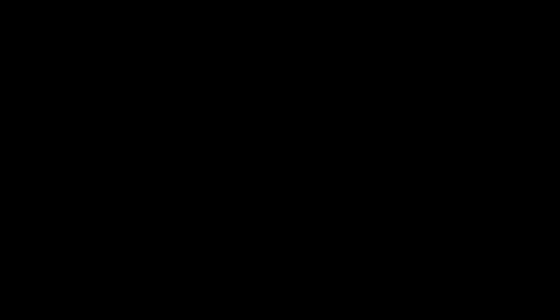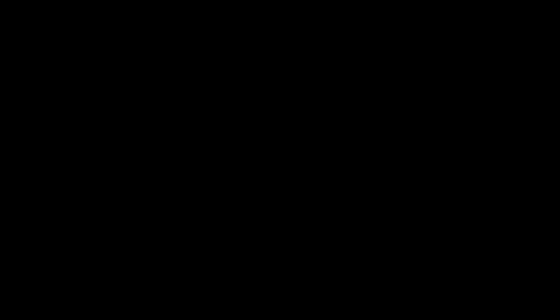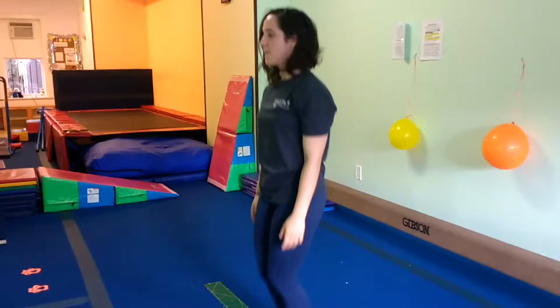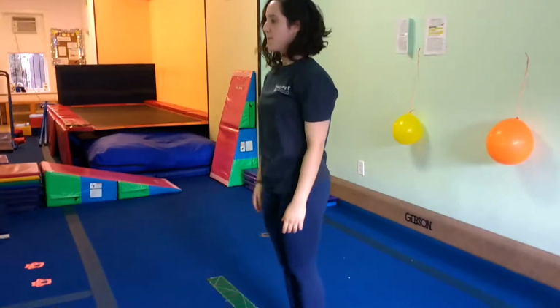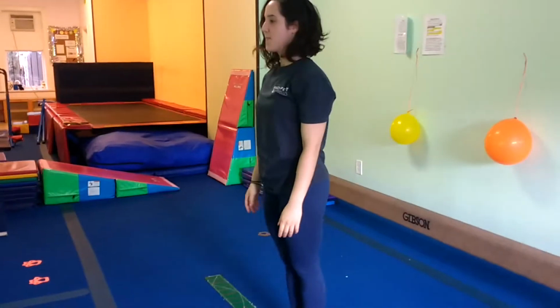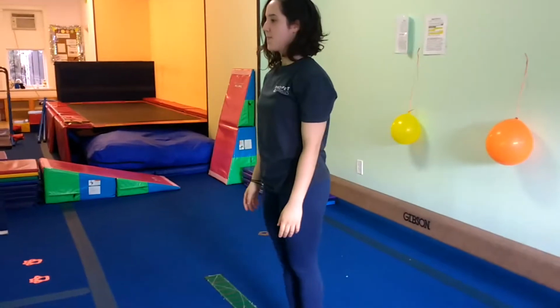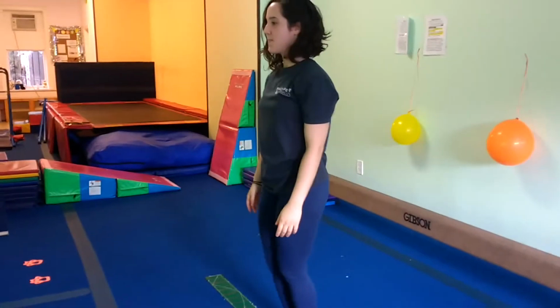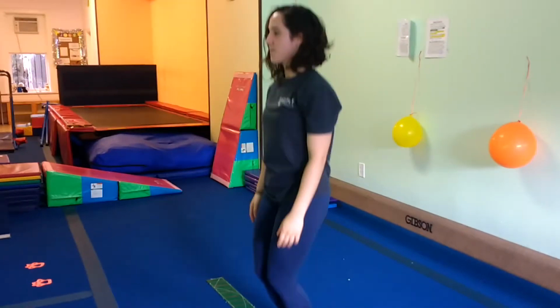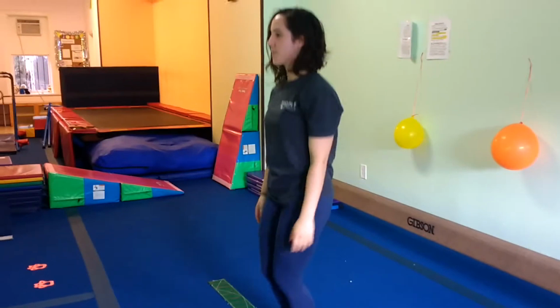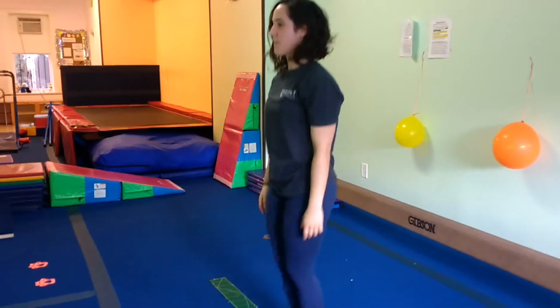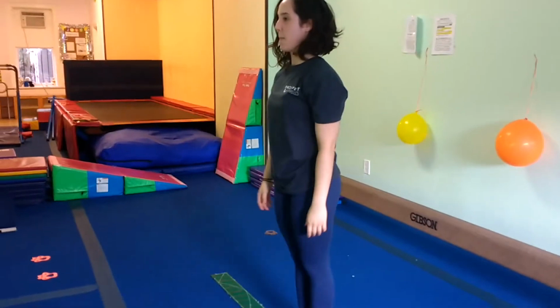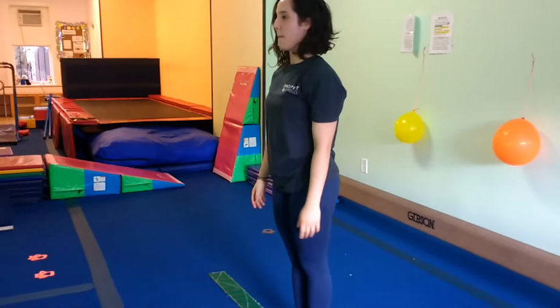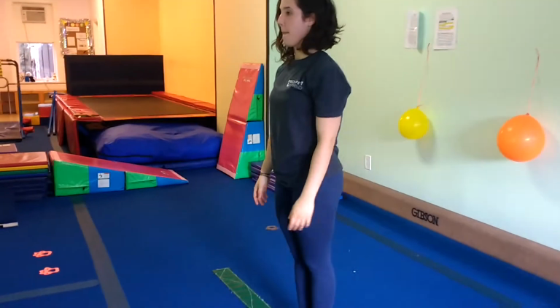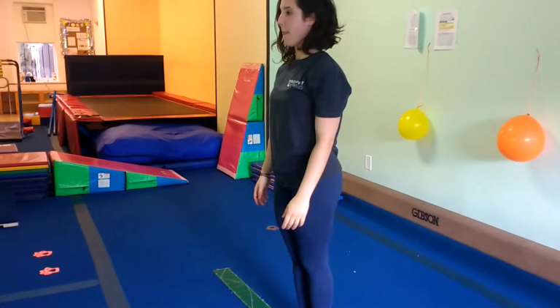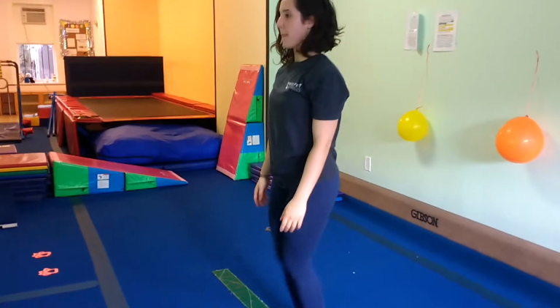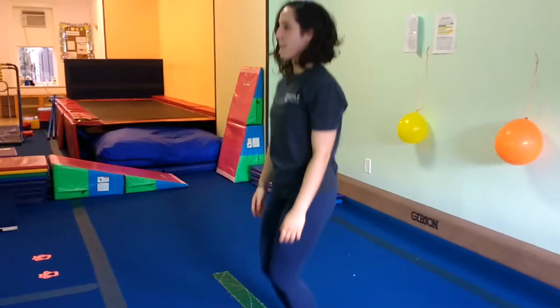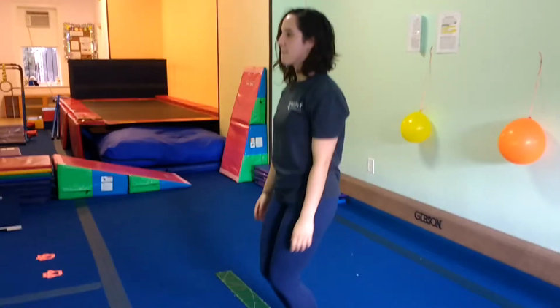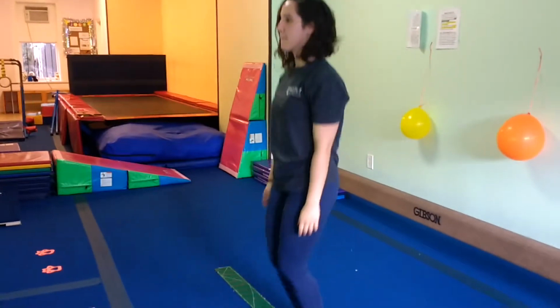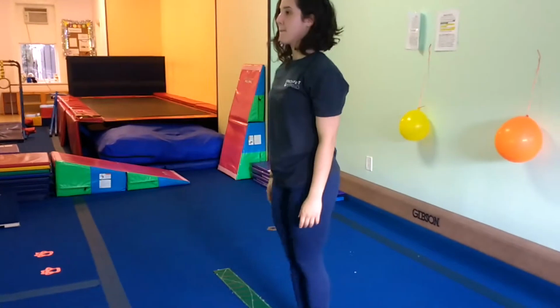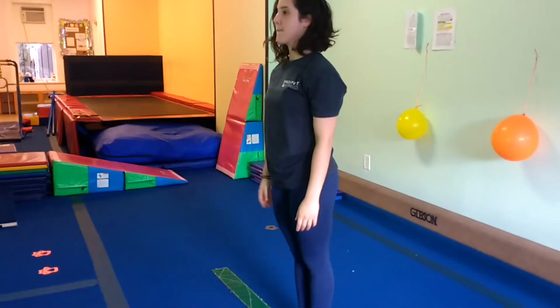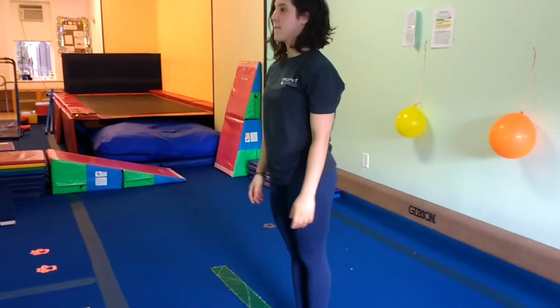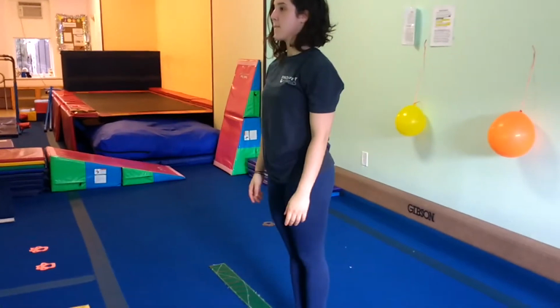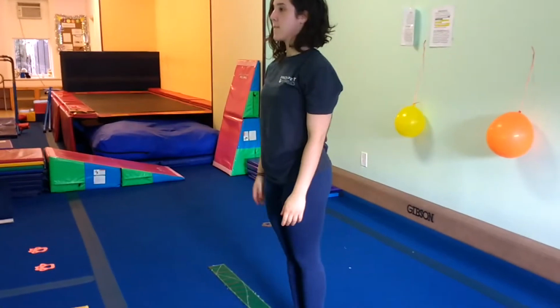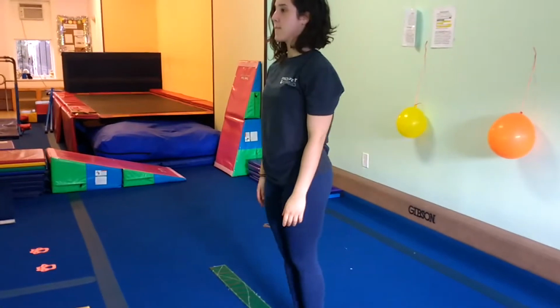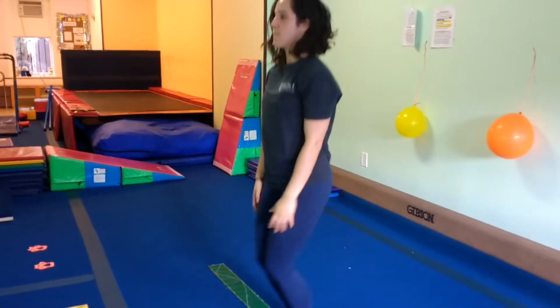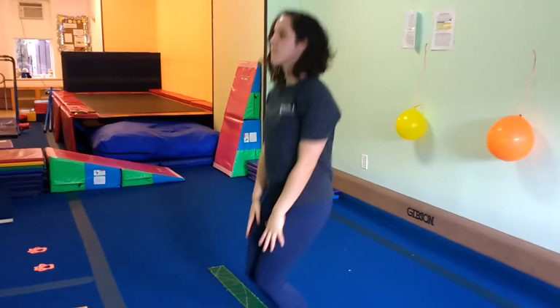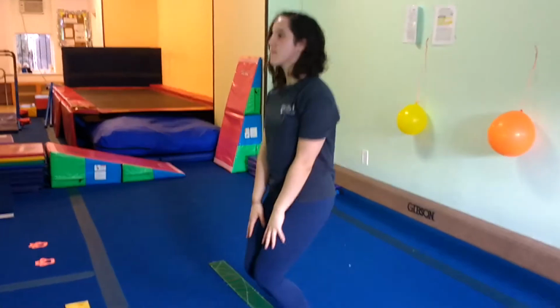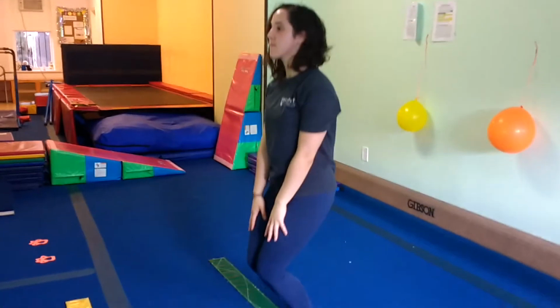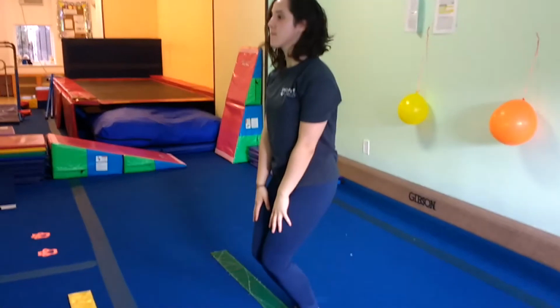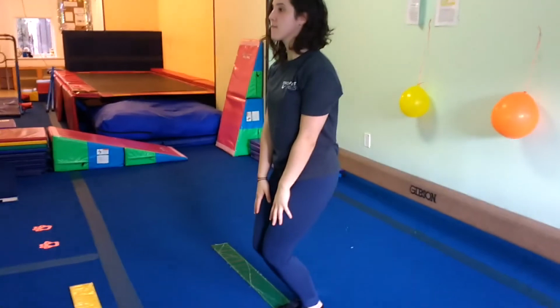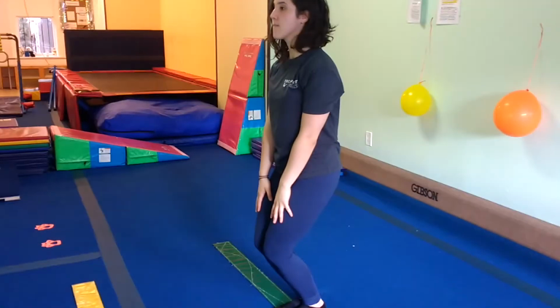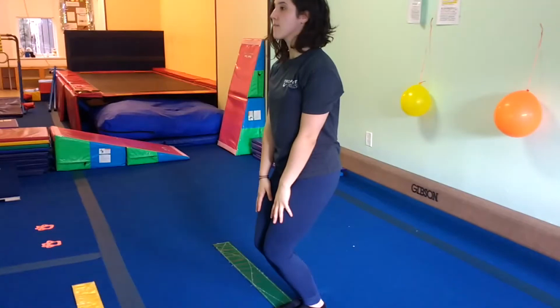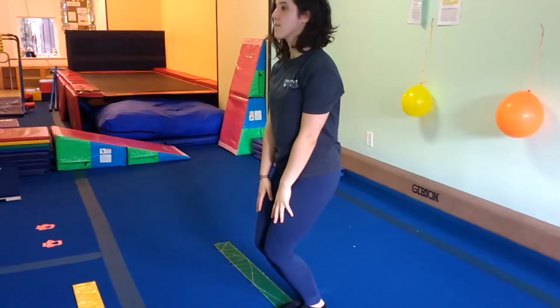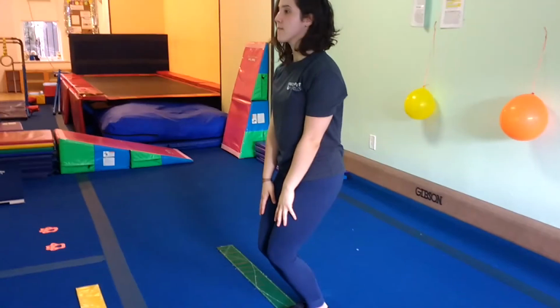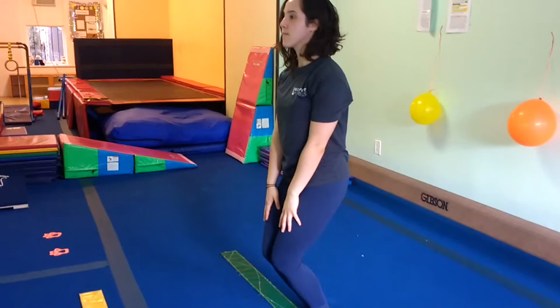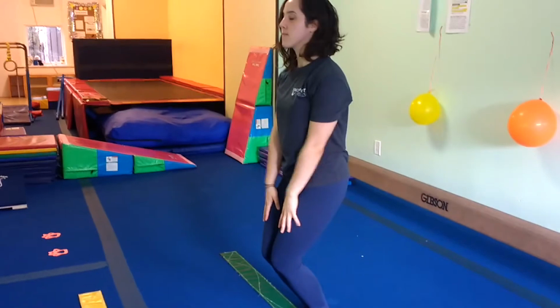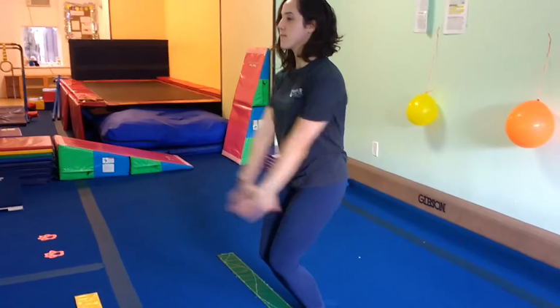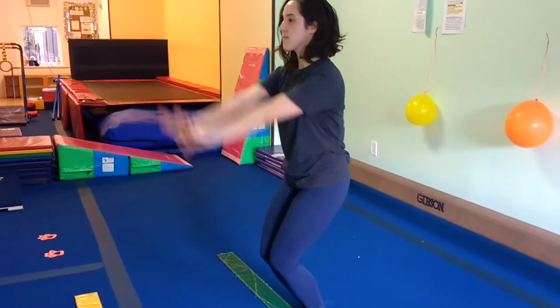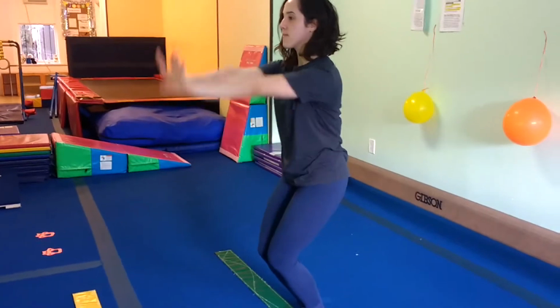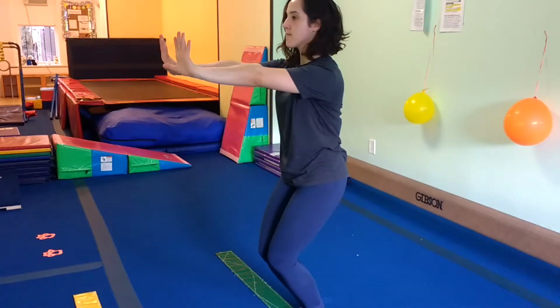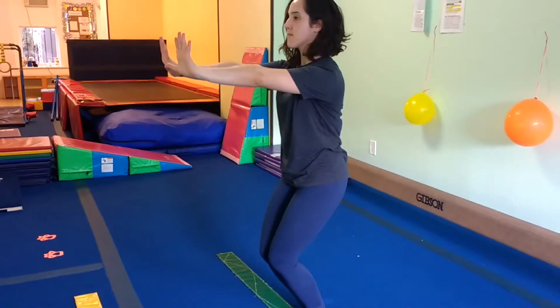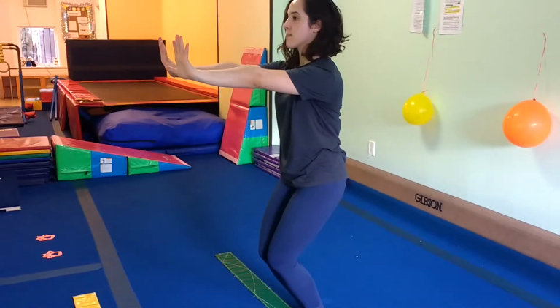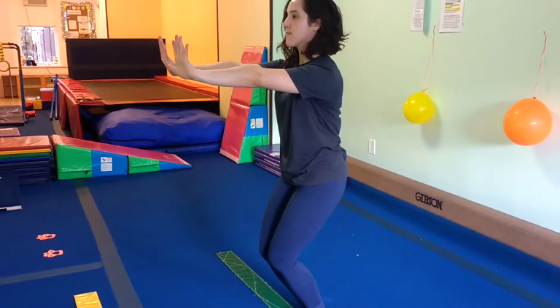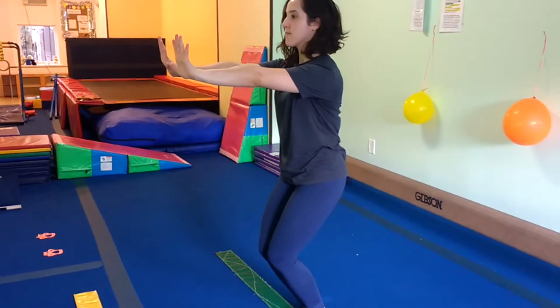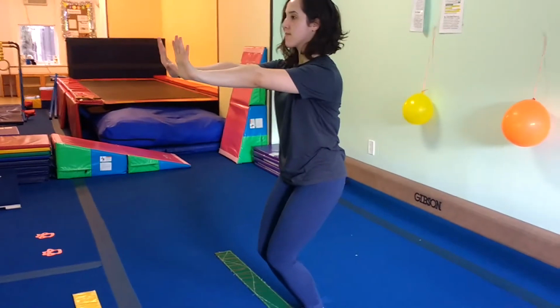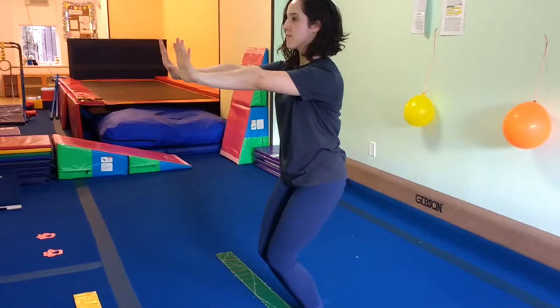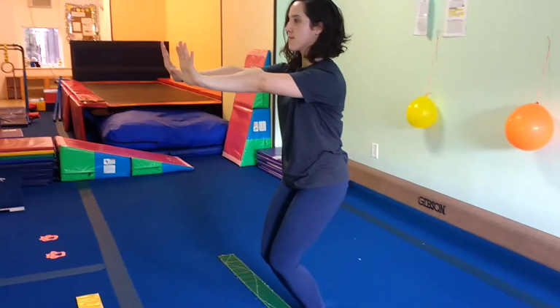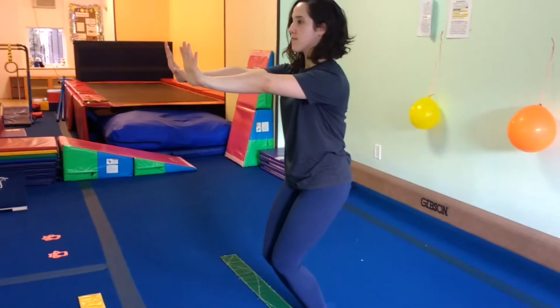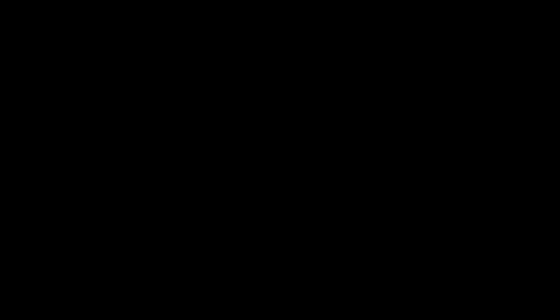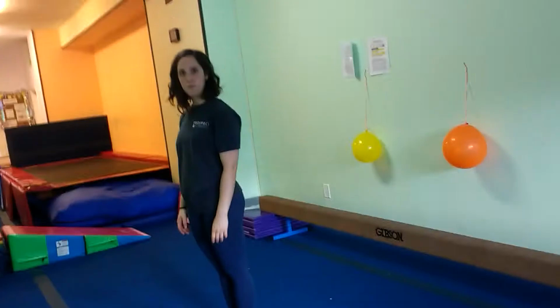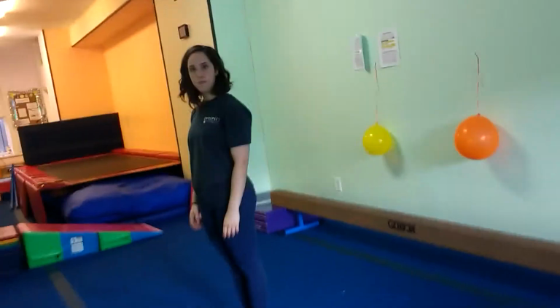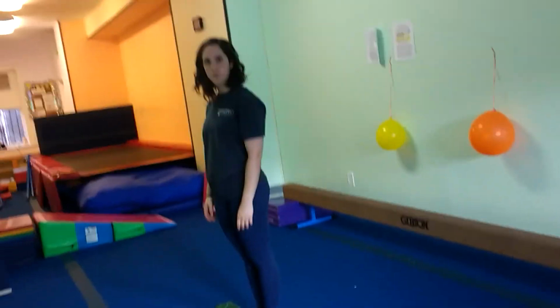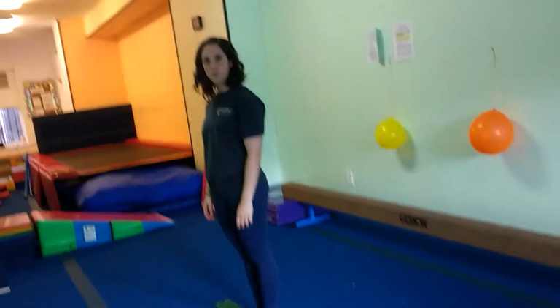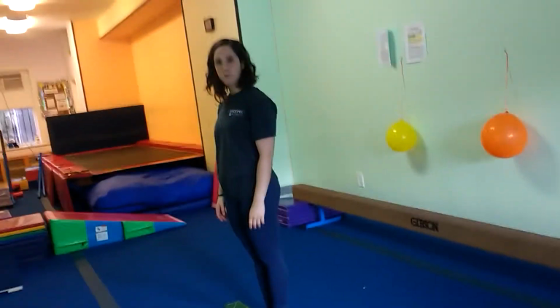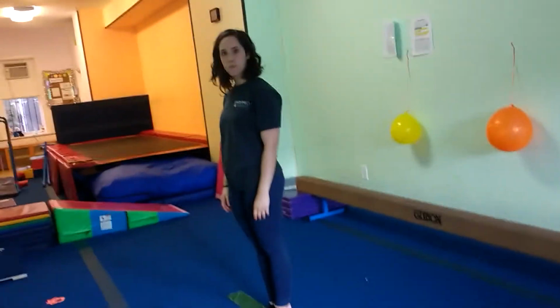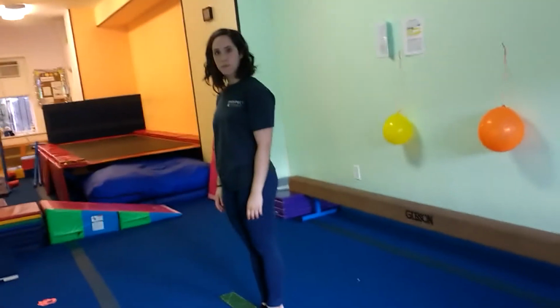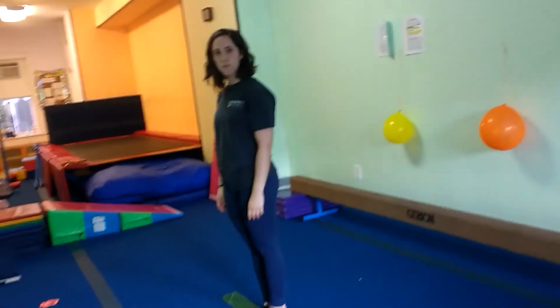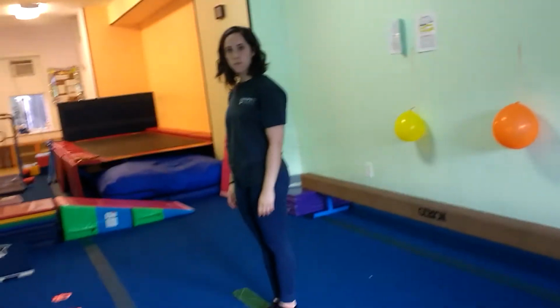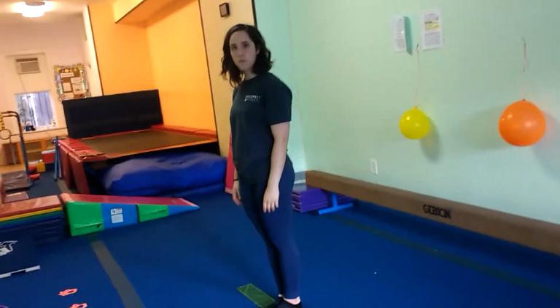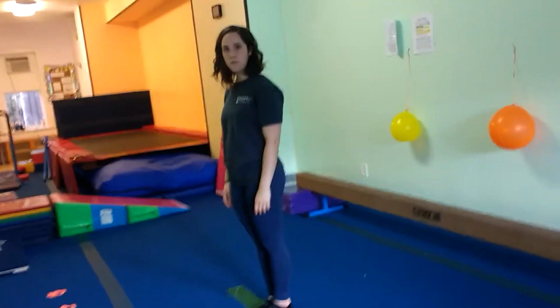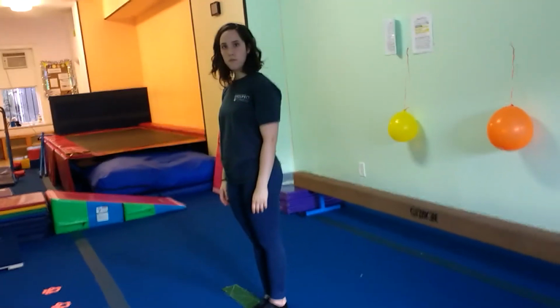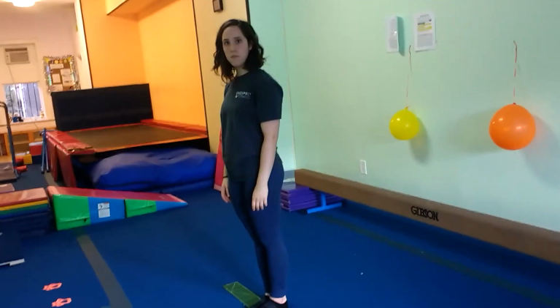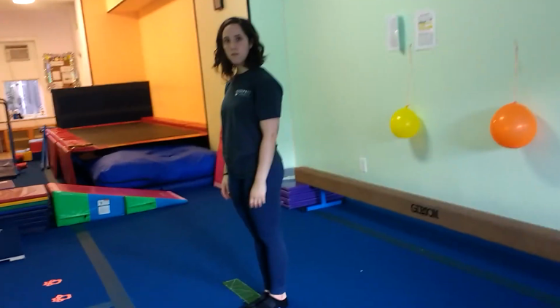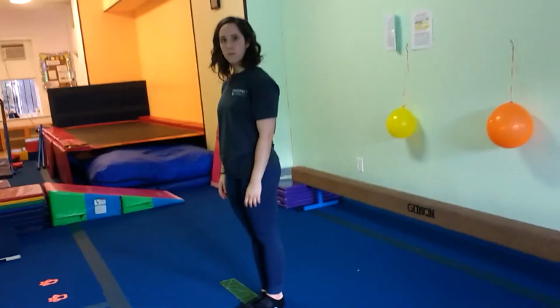One, two, three — freeze, bend your knees, arms out straight in front of you. Count one. Safety stops during the transitions.